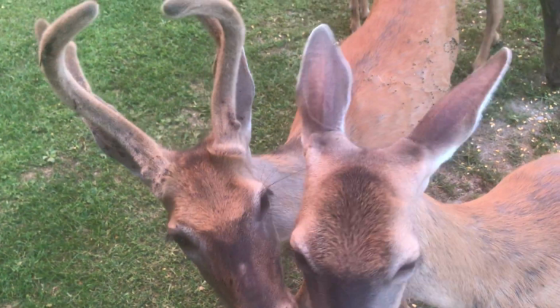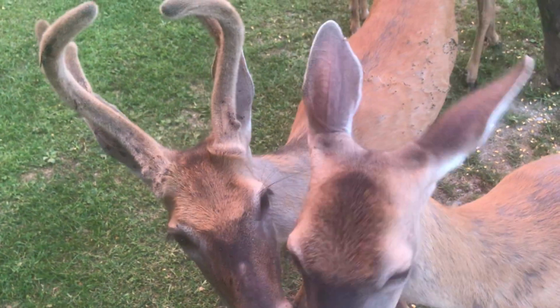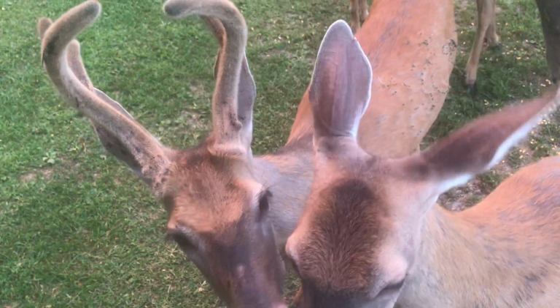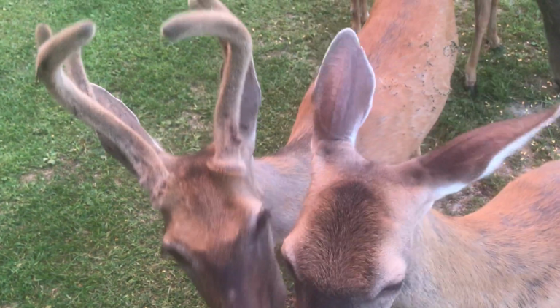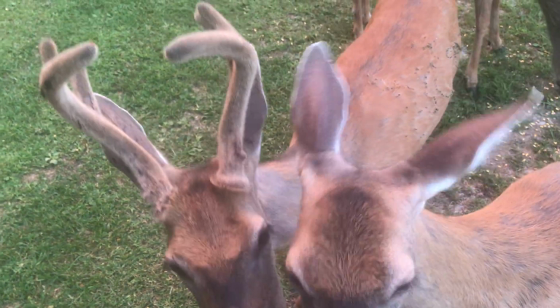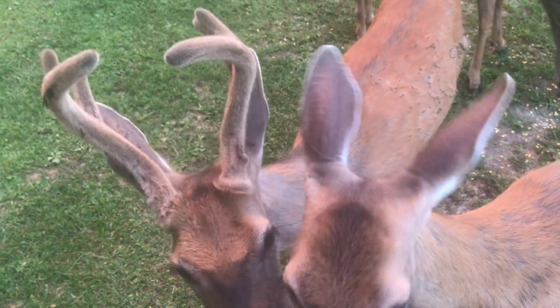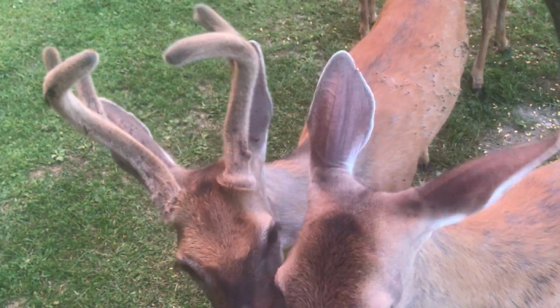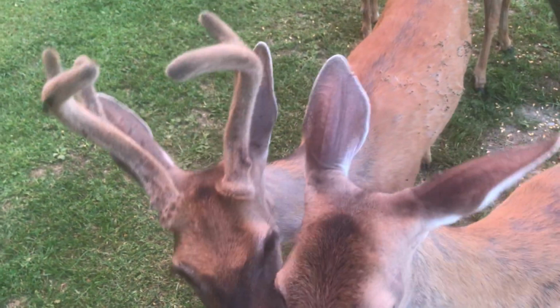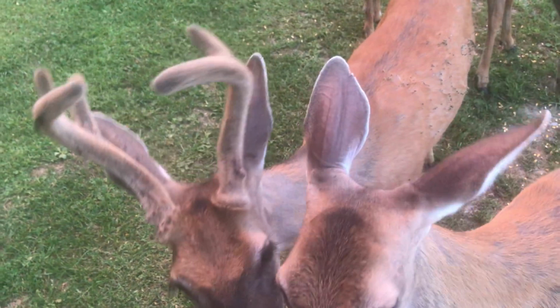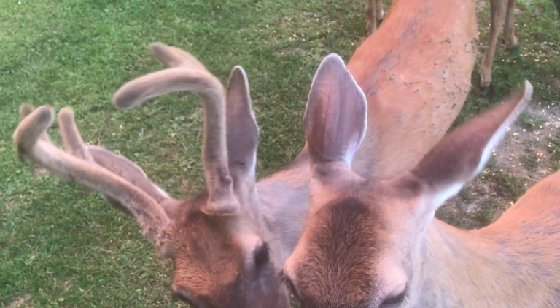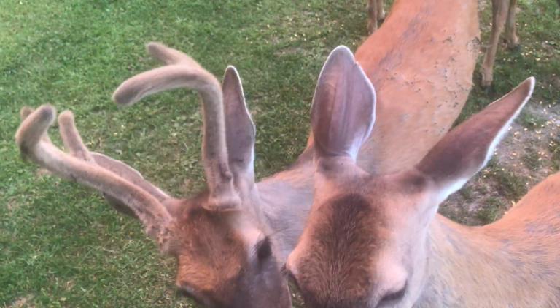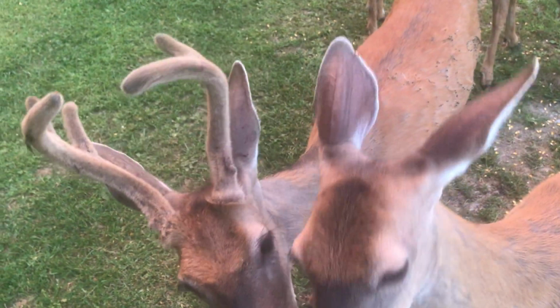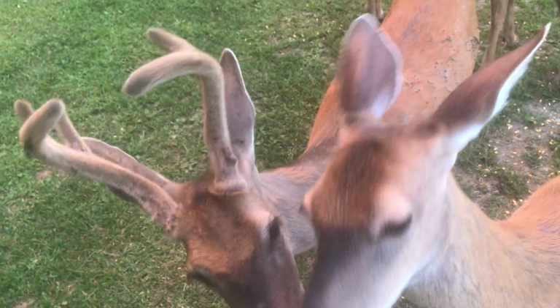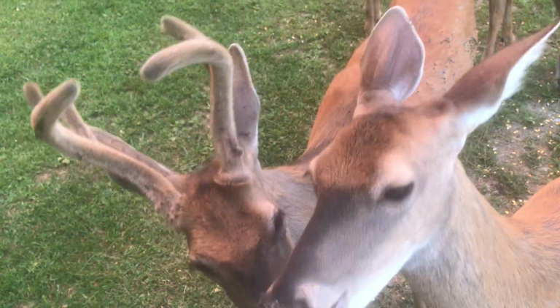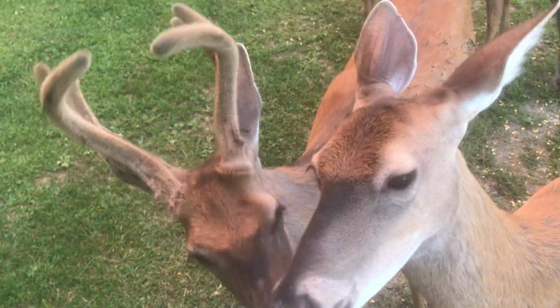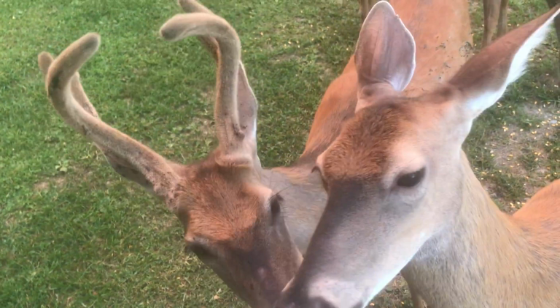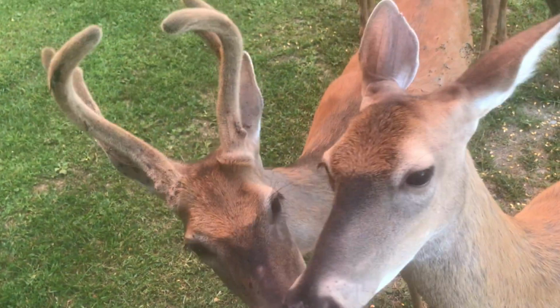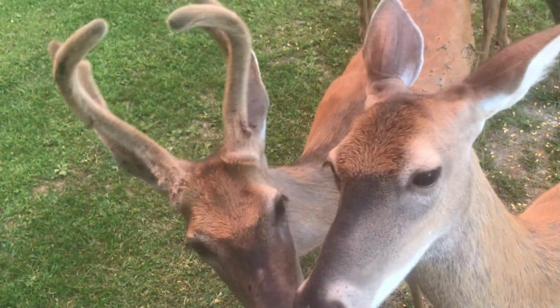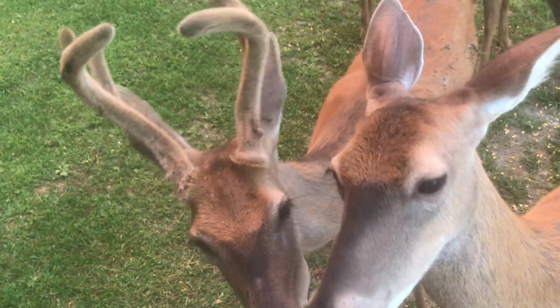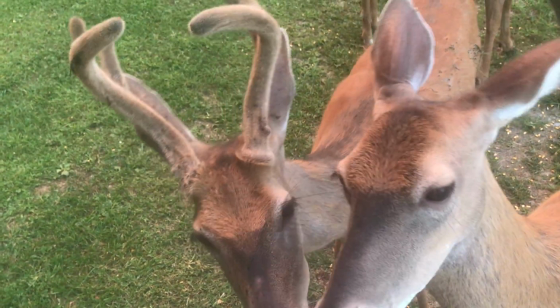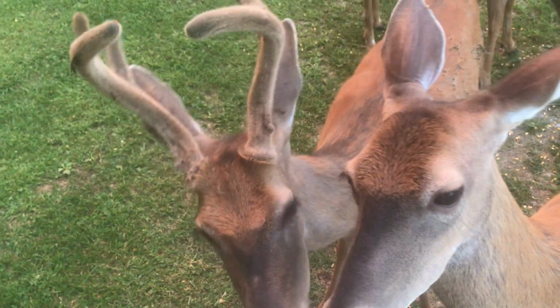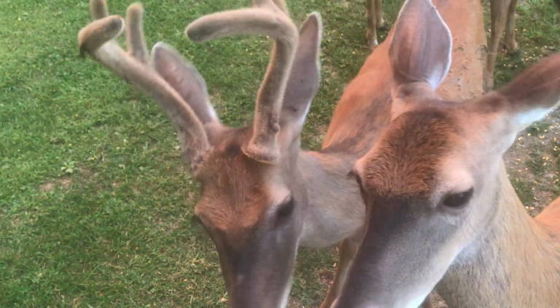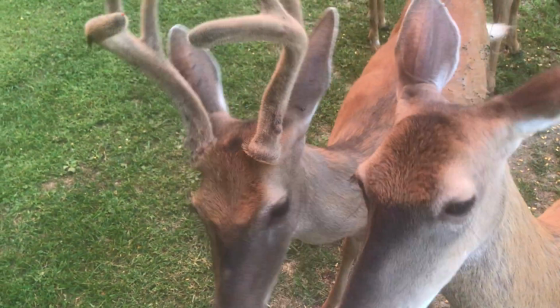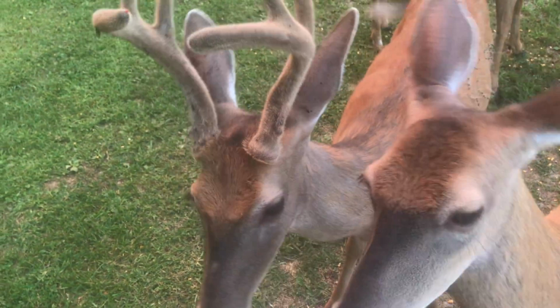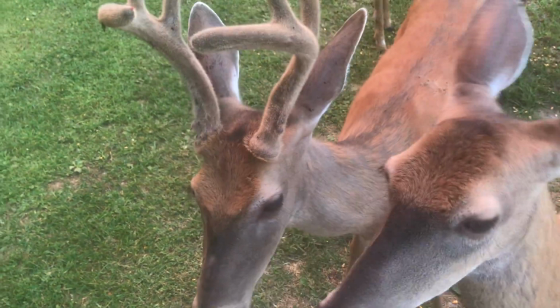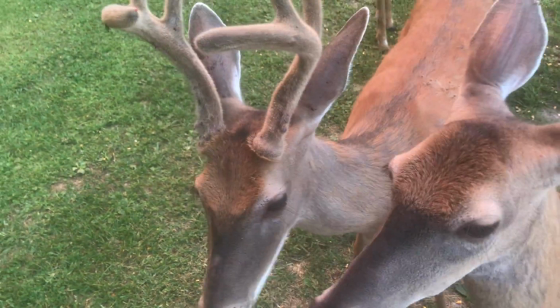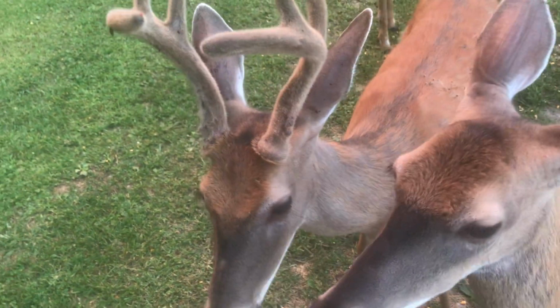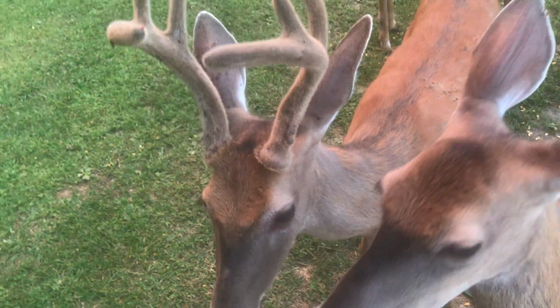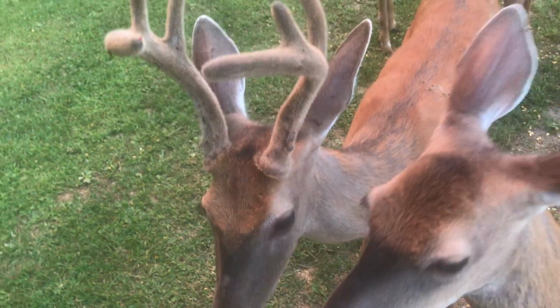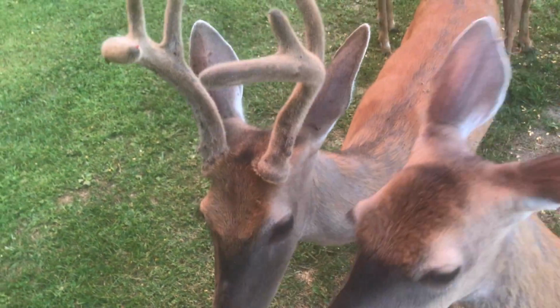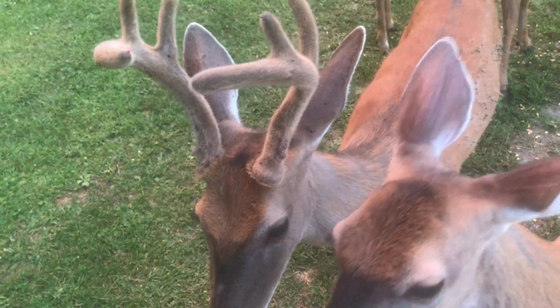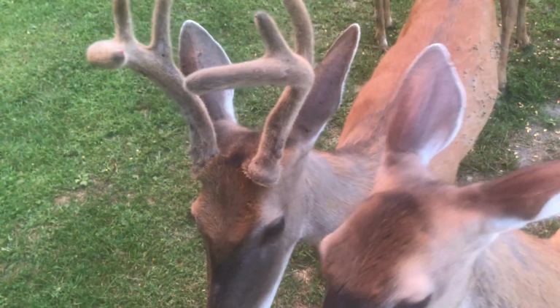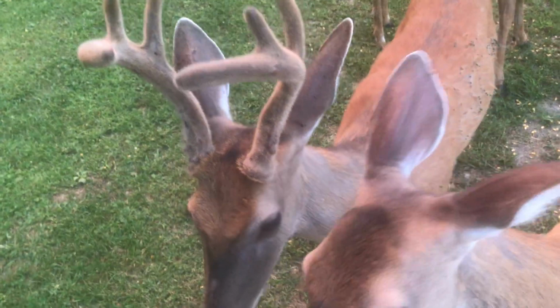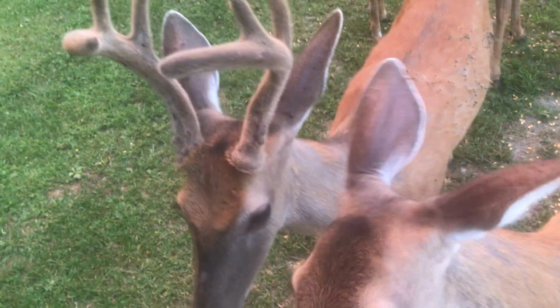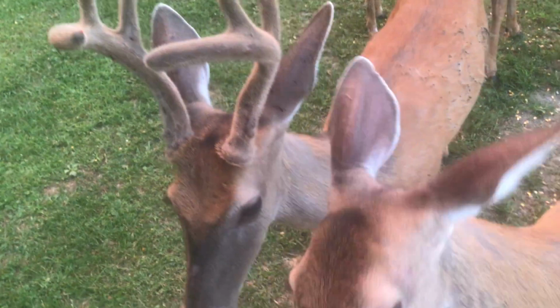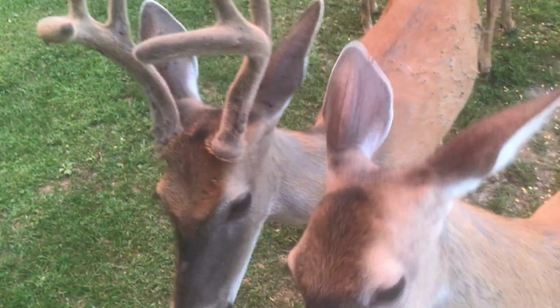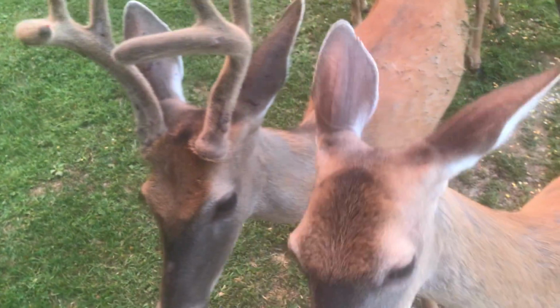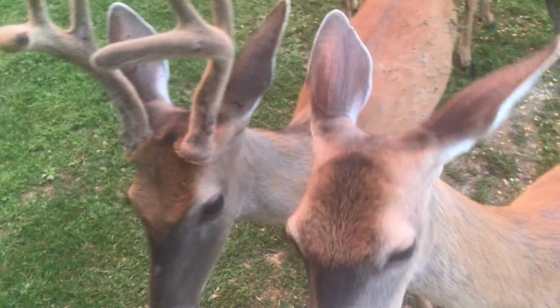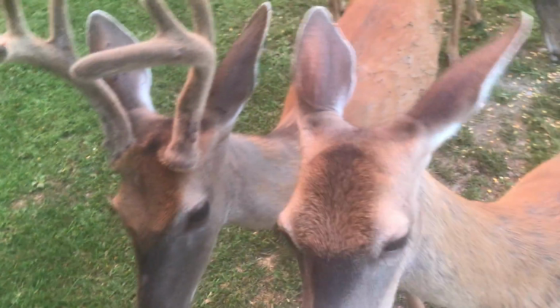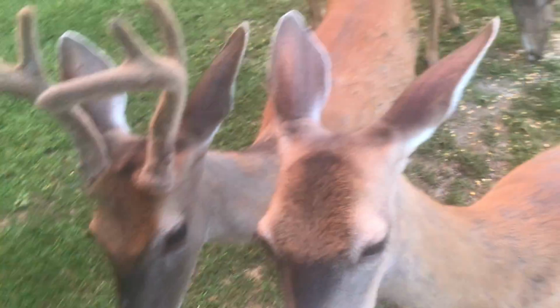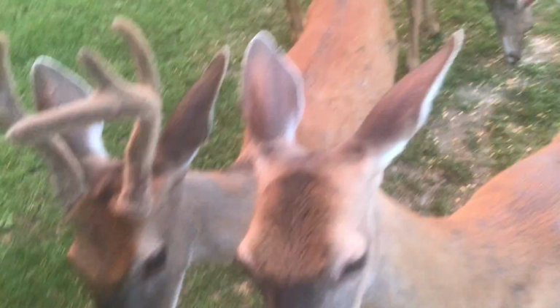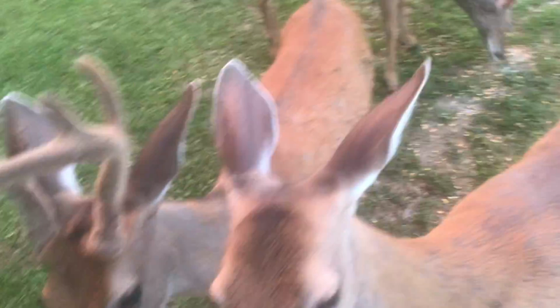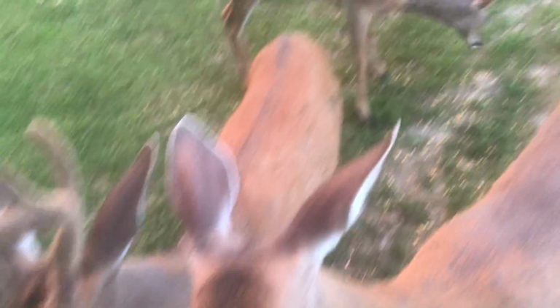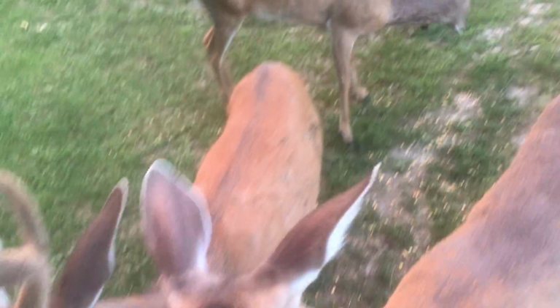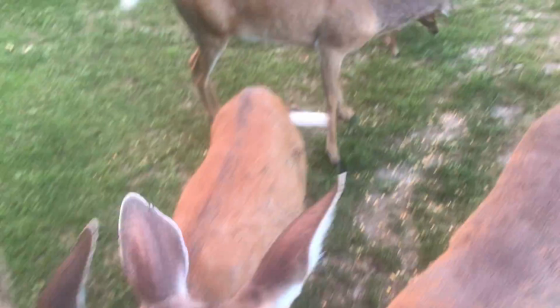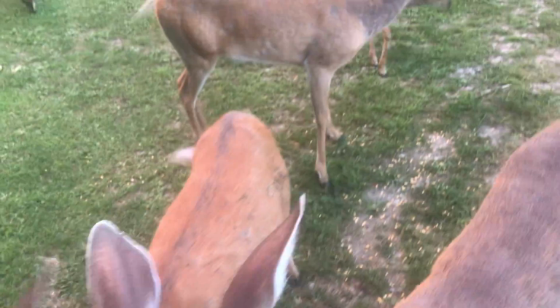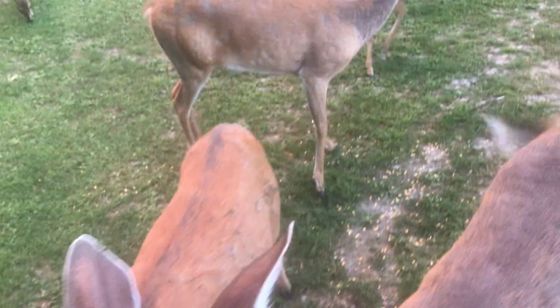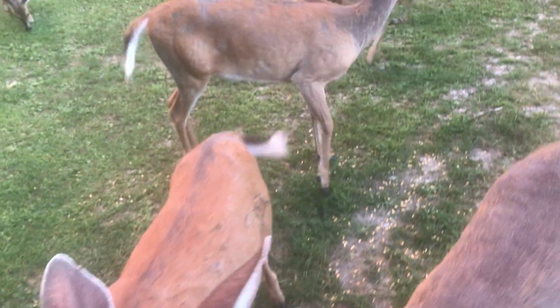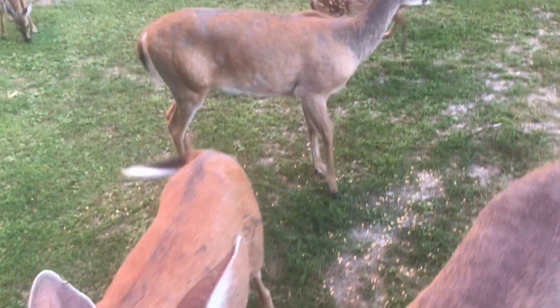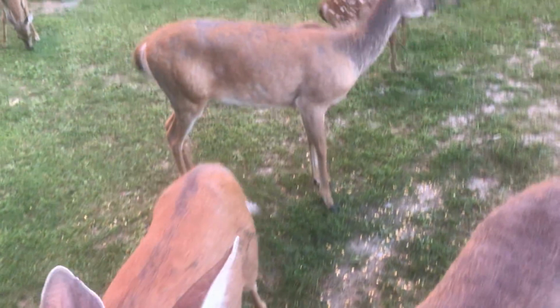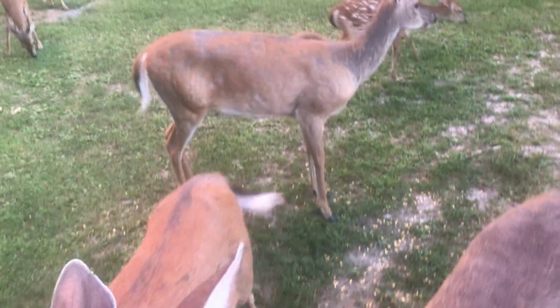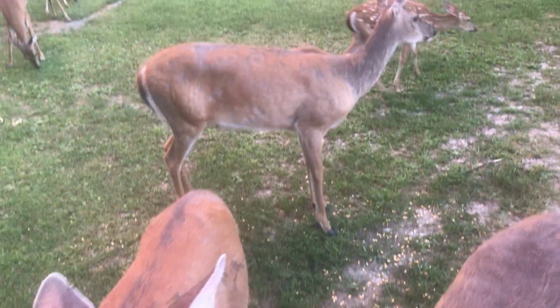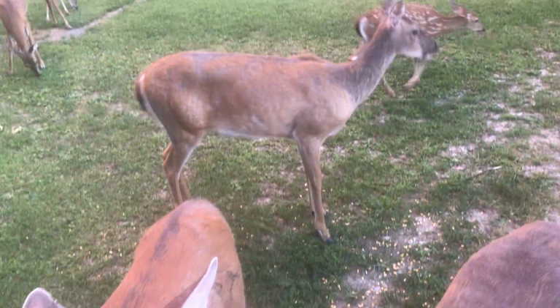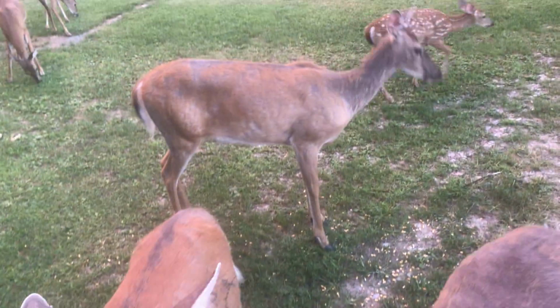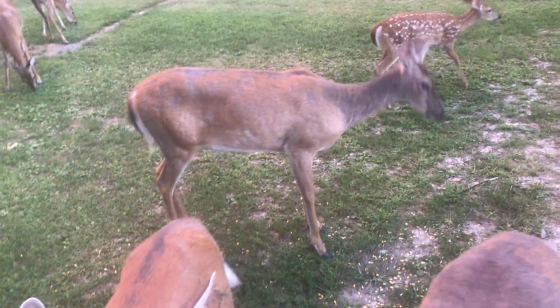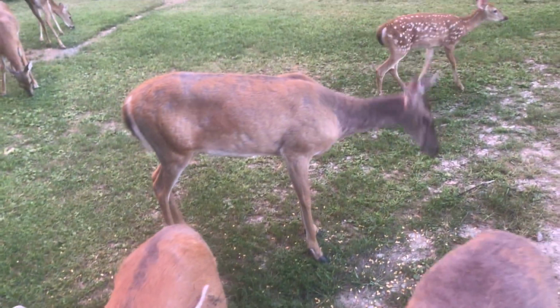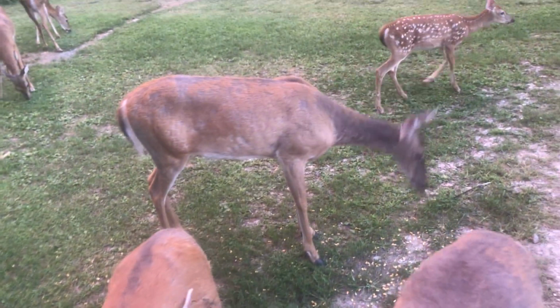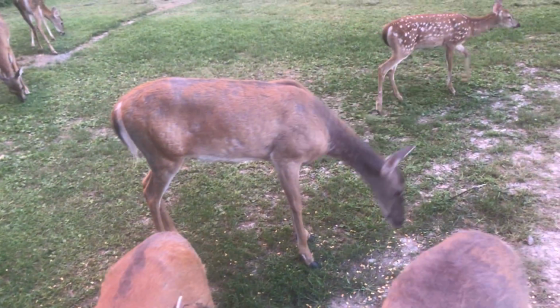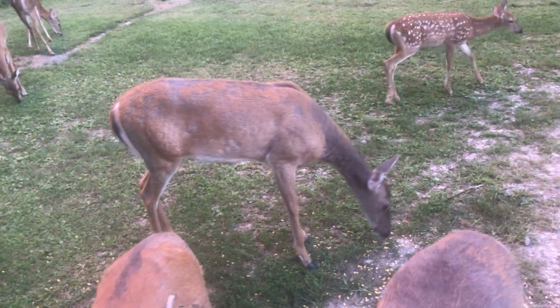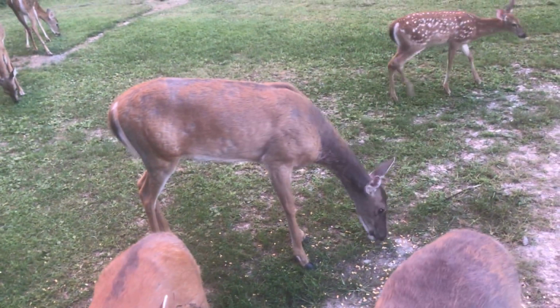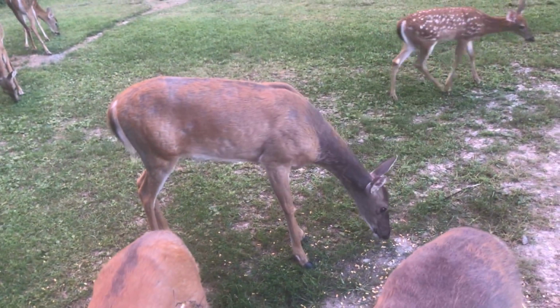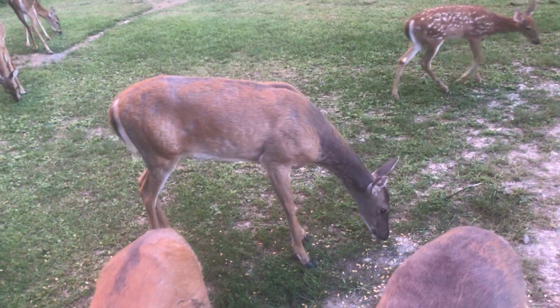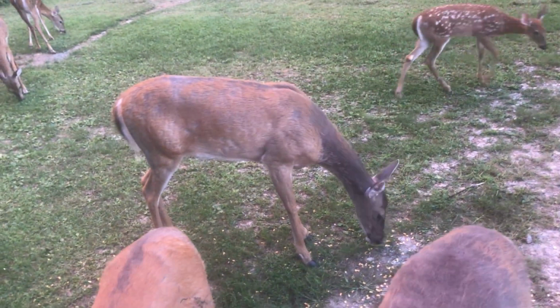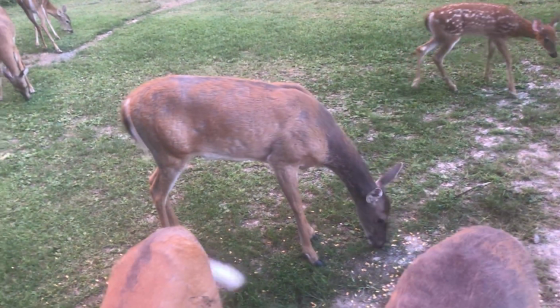Welcome to the Hillbilly Hoarder. This evening we're back out here at the building — they brought the deer out some treats.